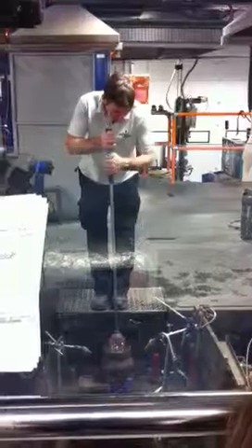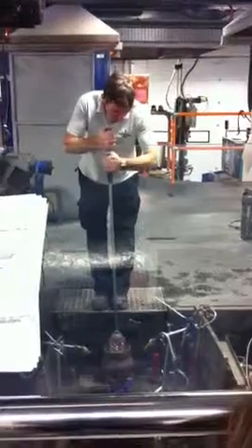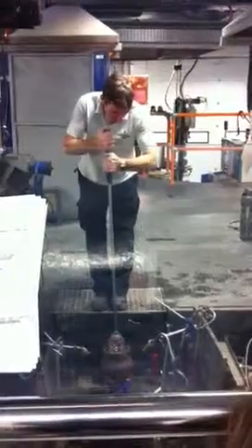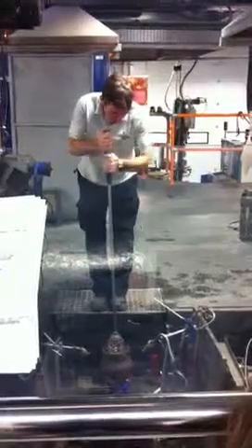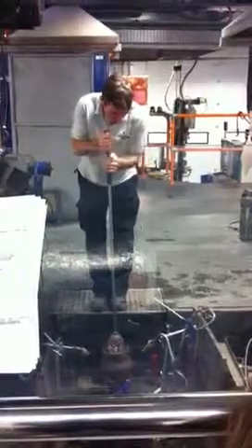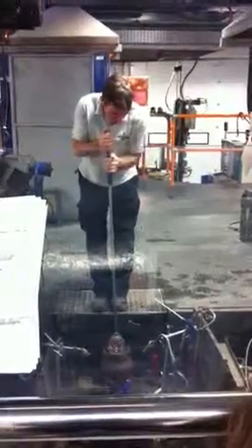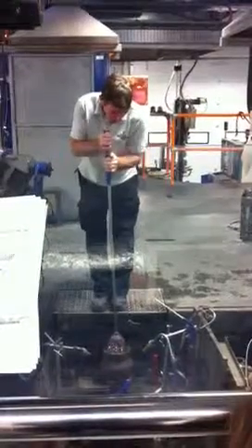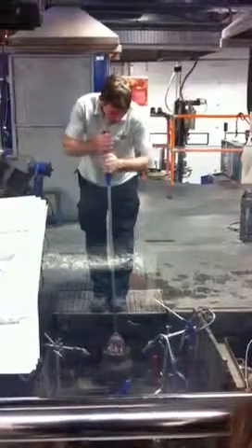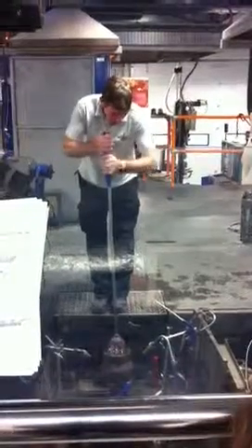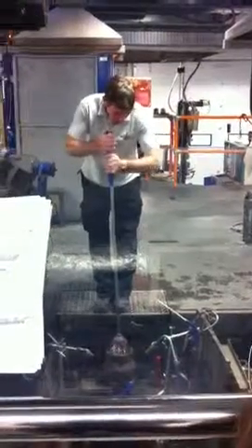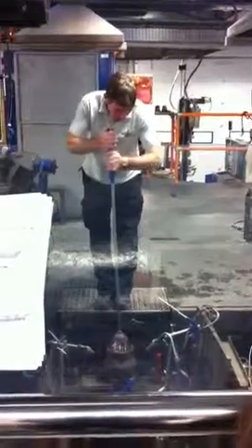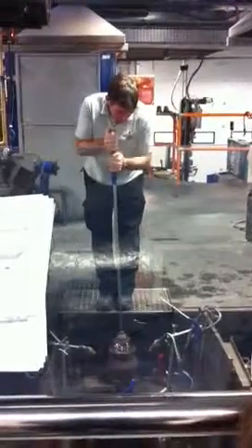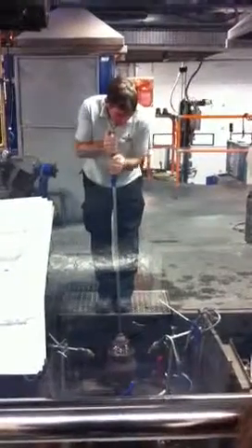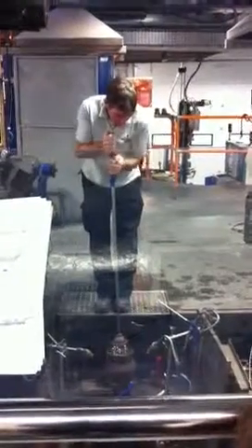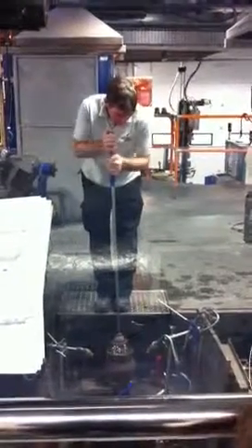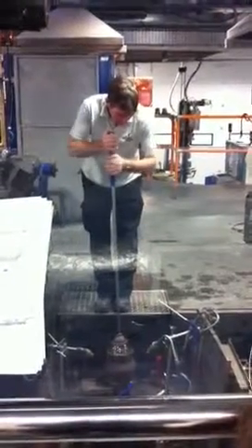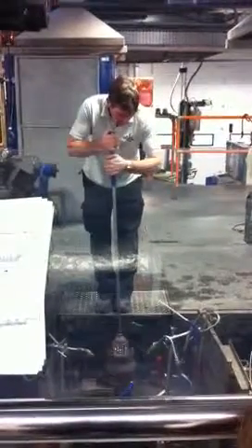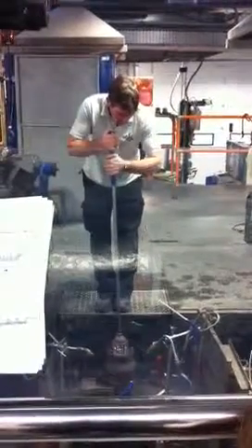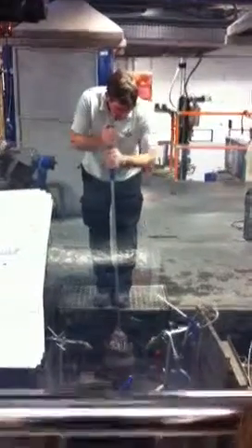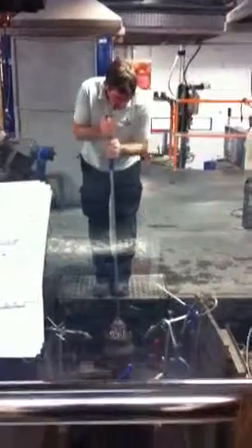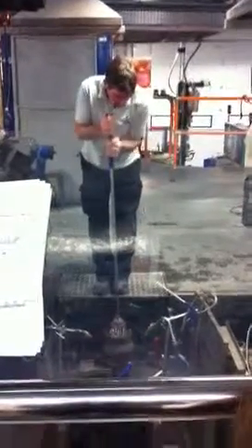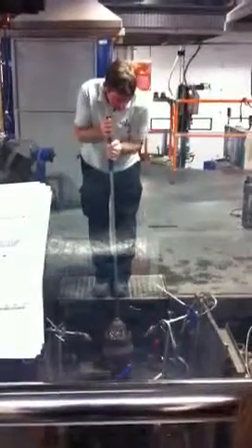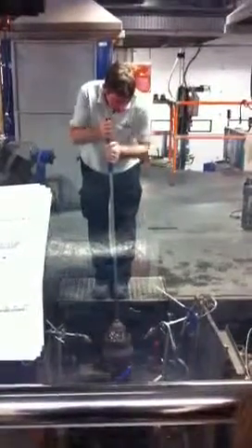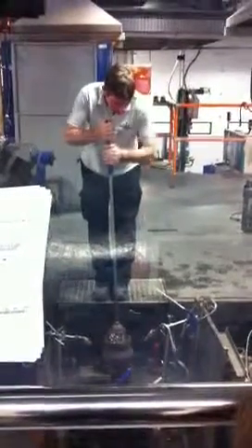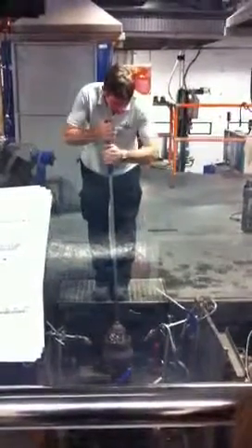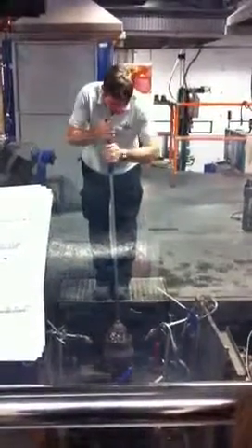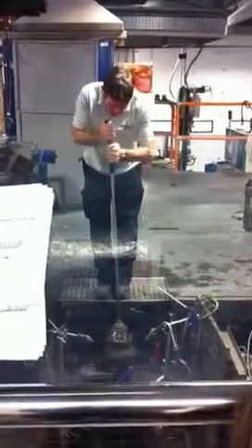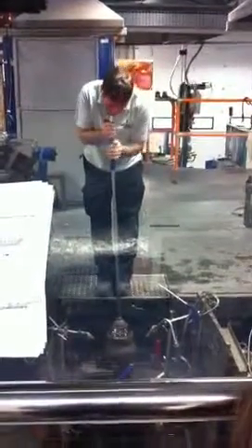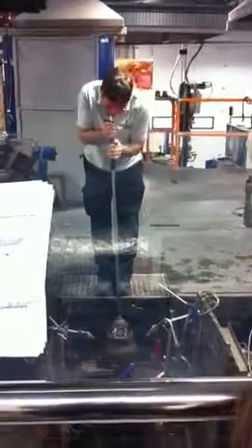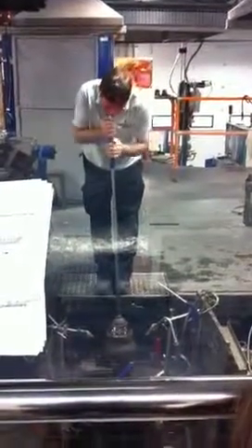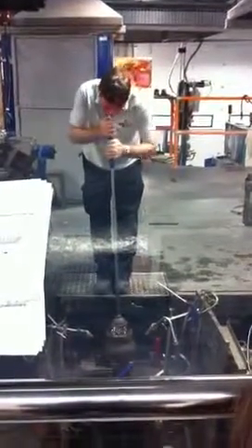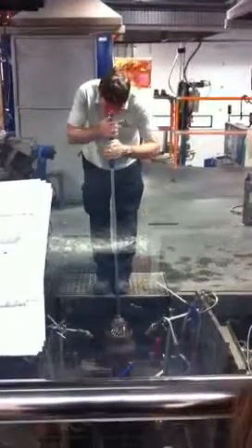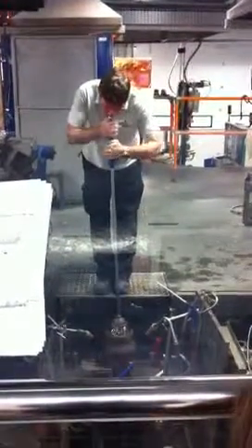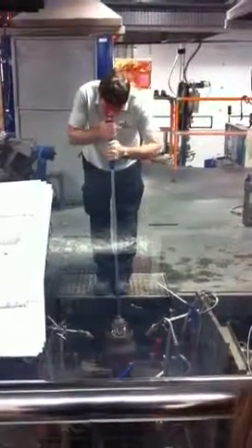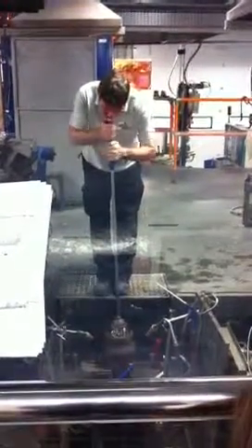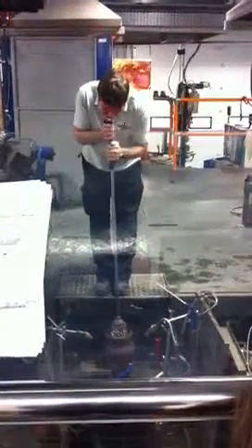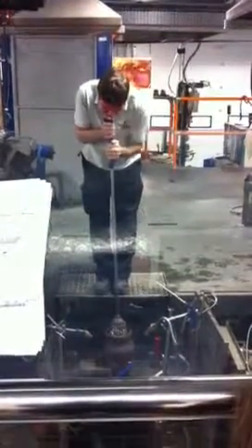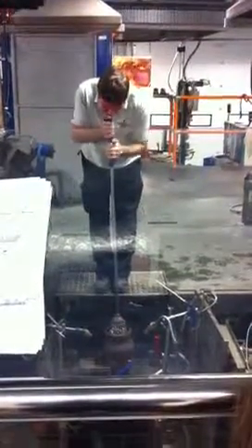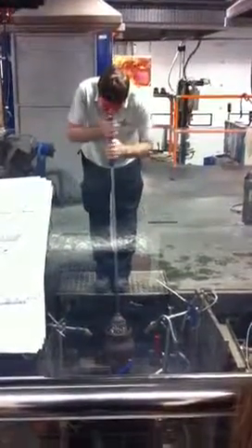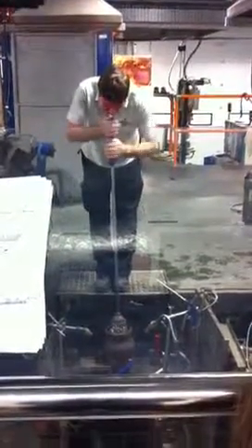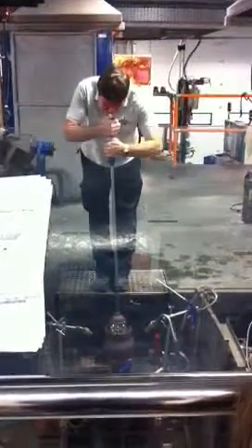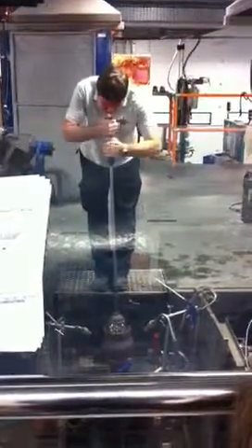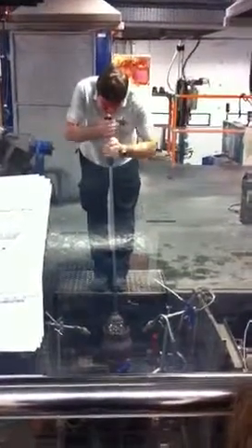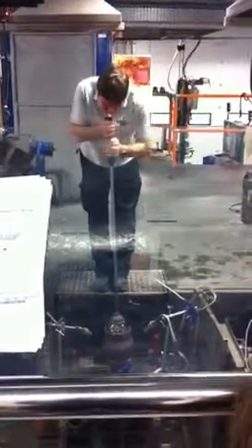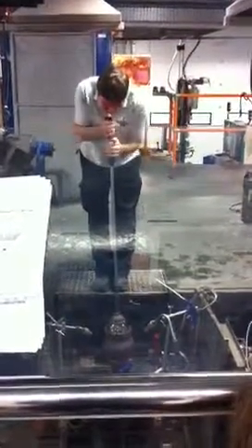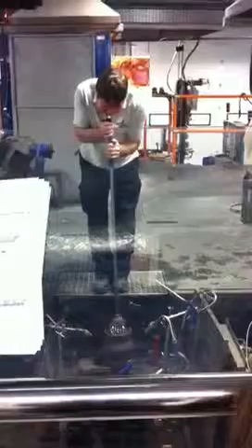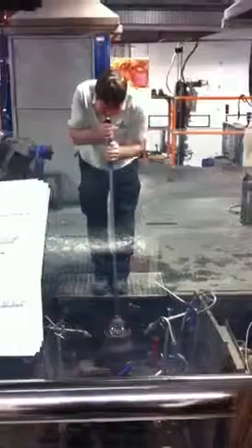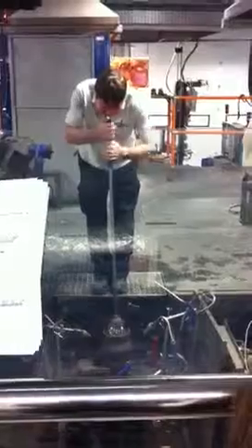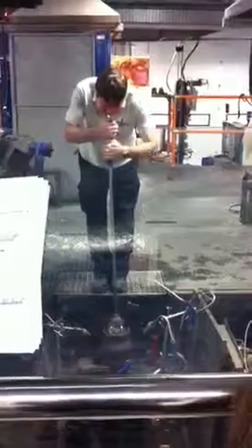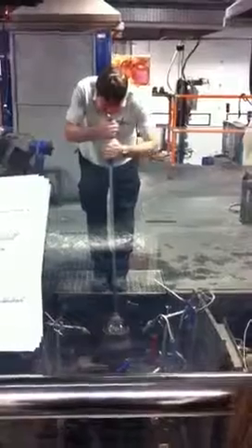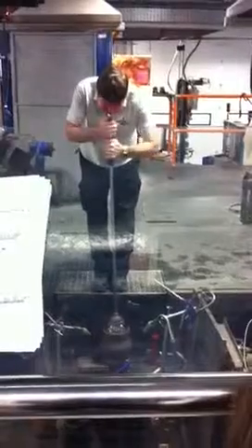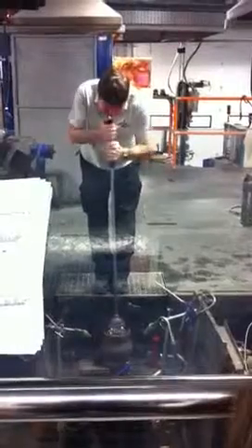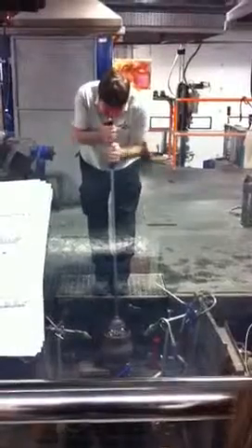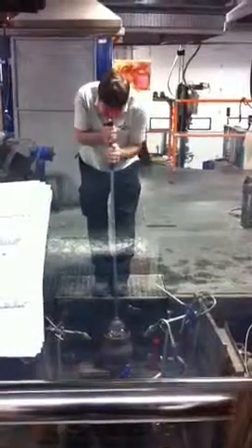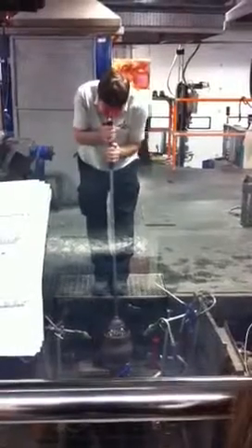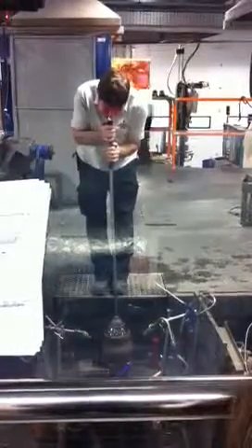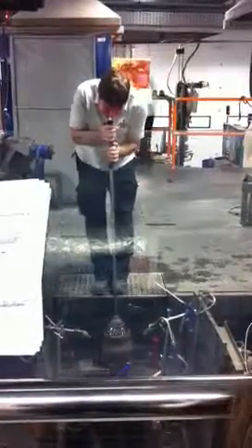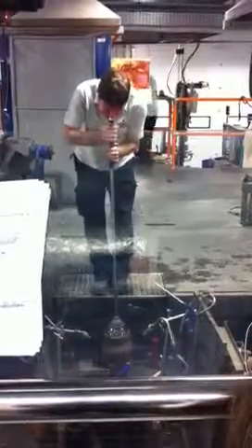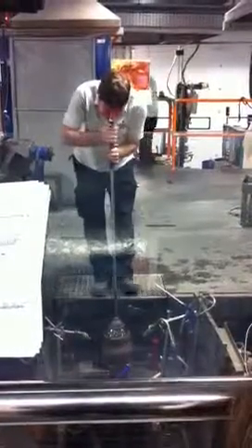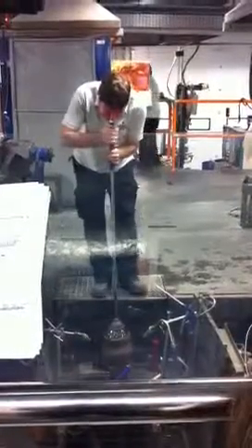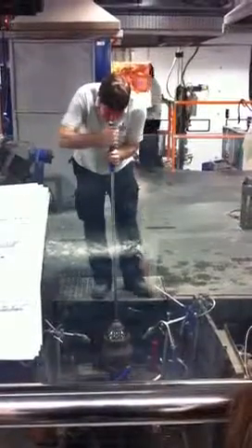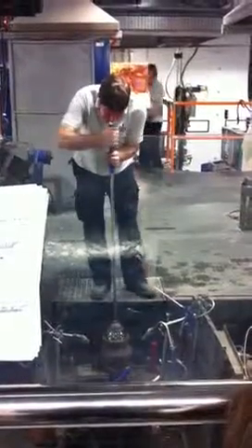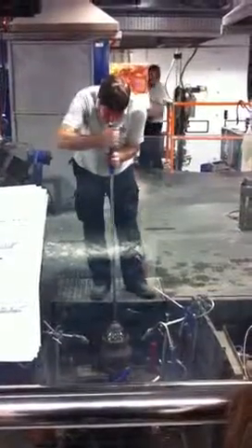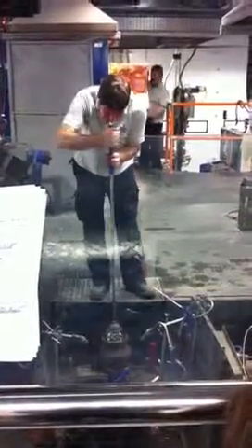When this vase comes out of the mould, it's going to look like it has a literal cap on it — that will be removed in the next stage of the process.